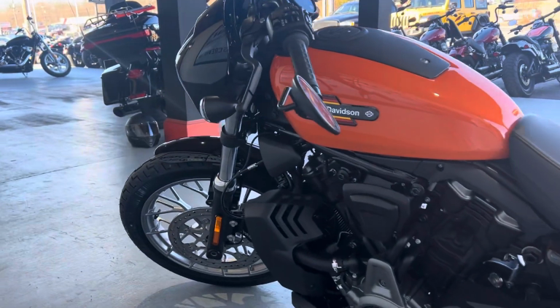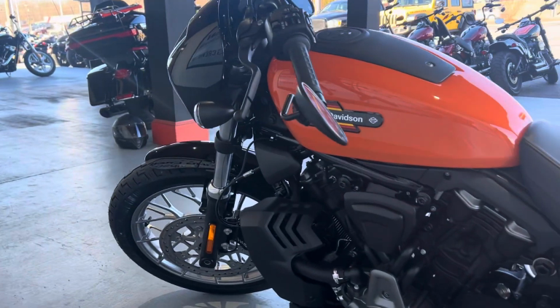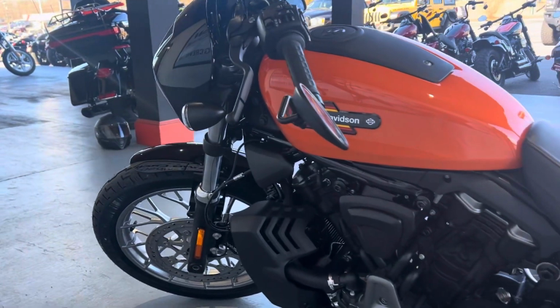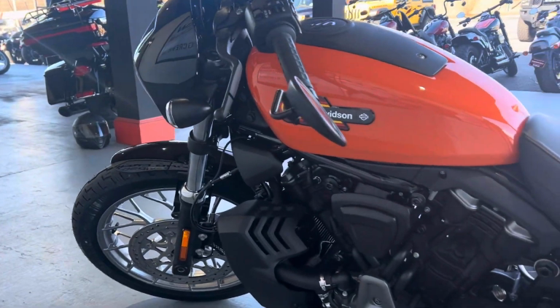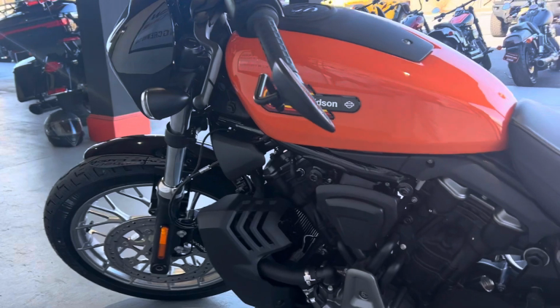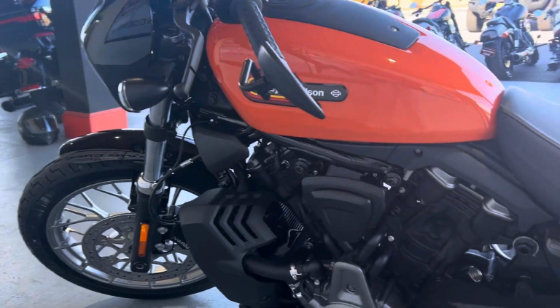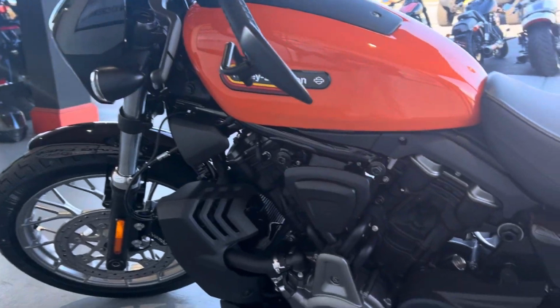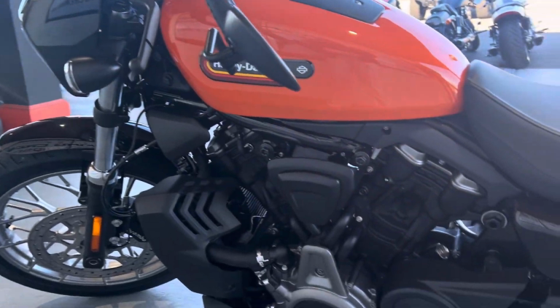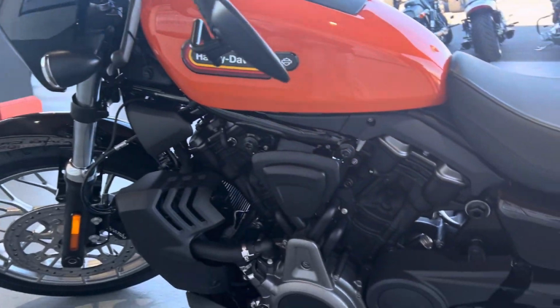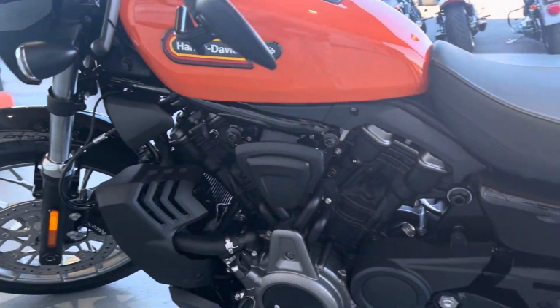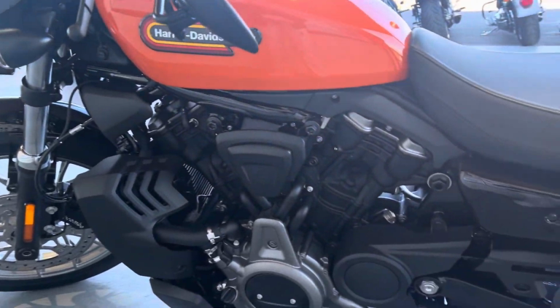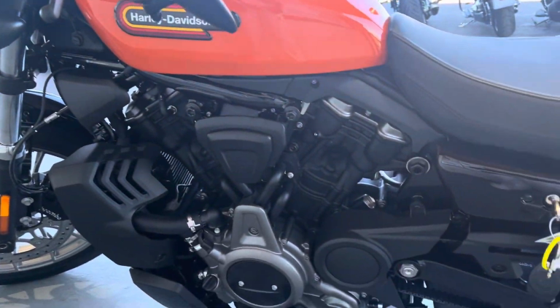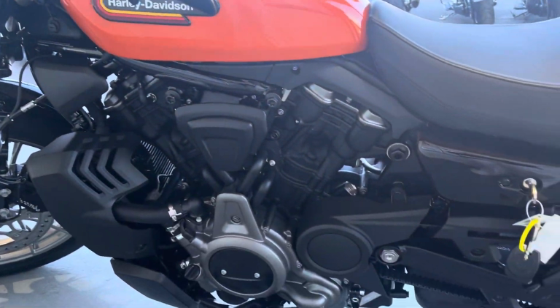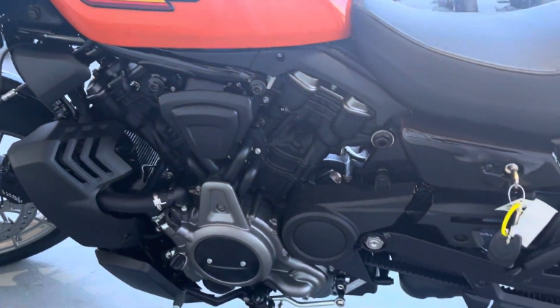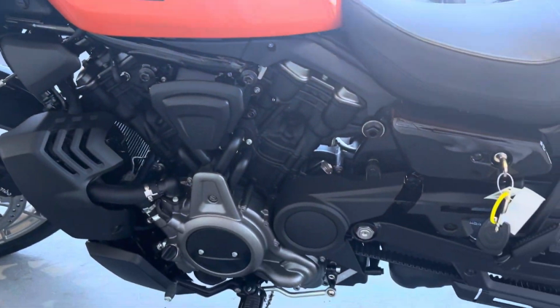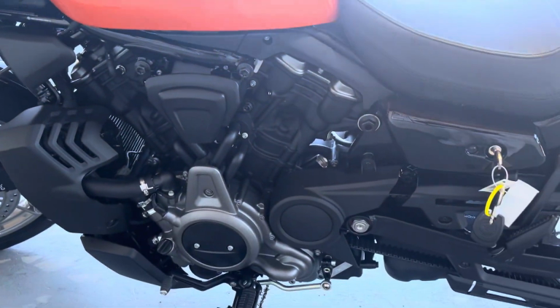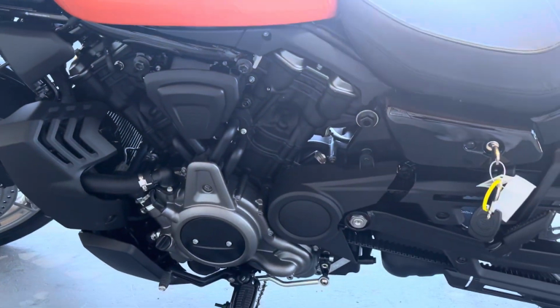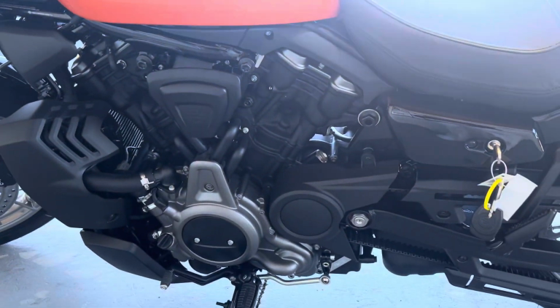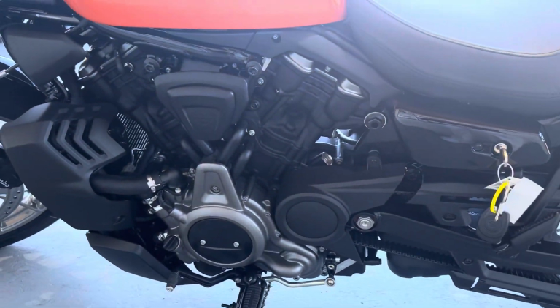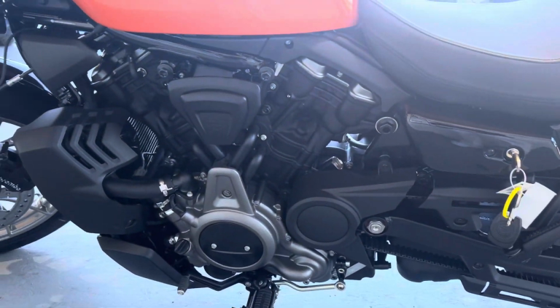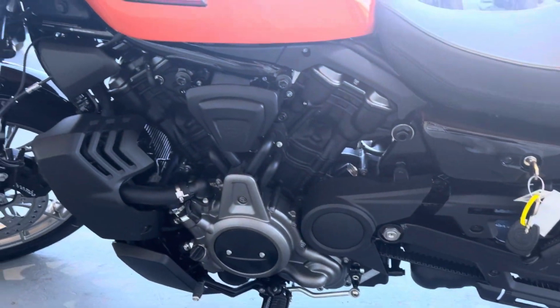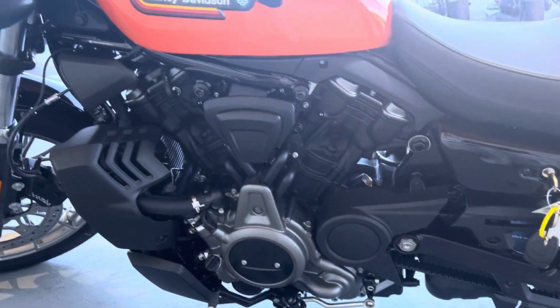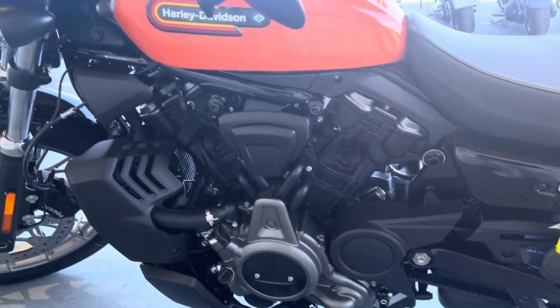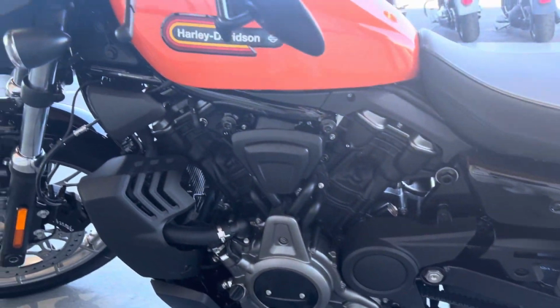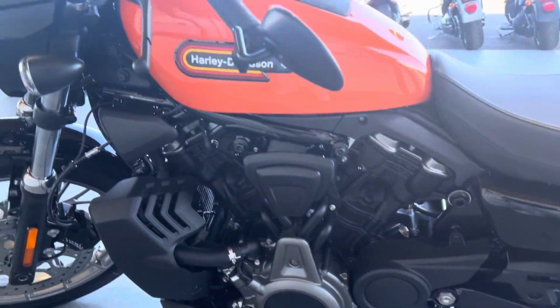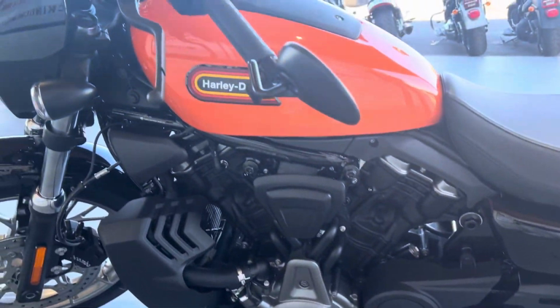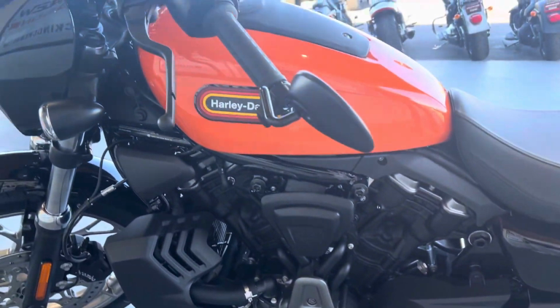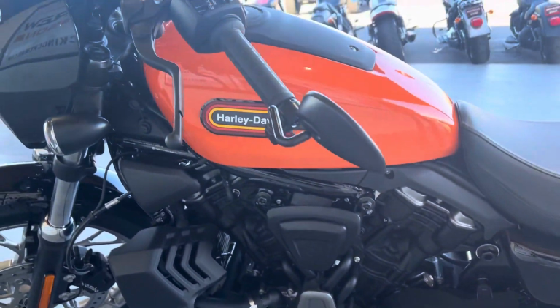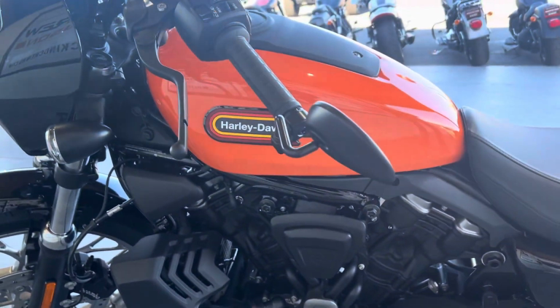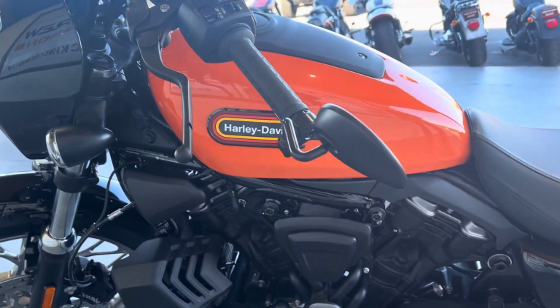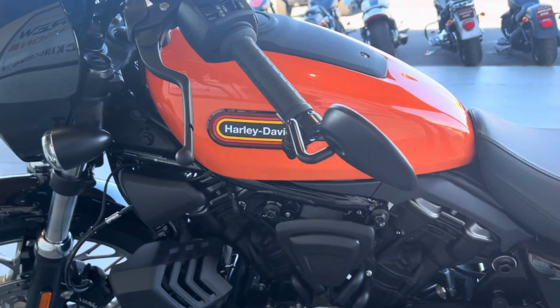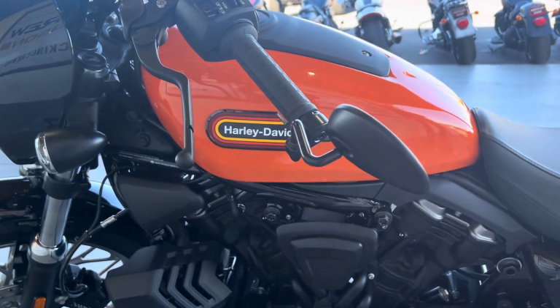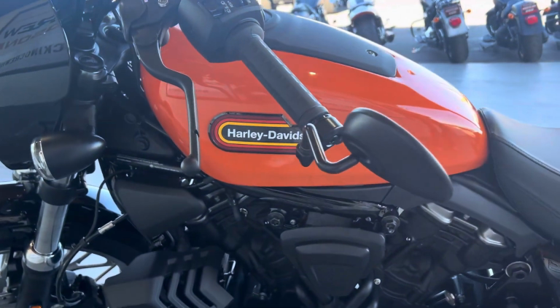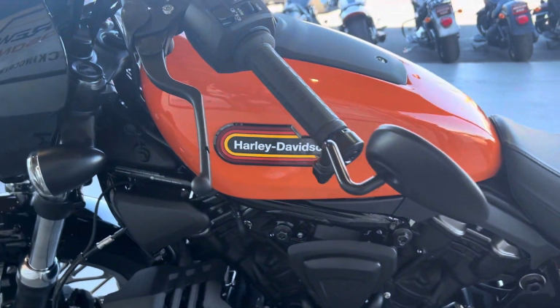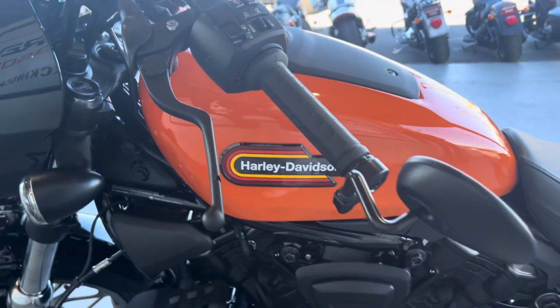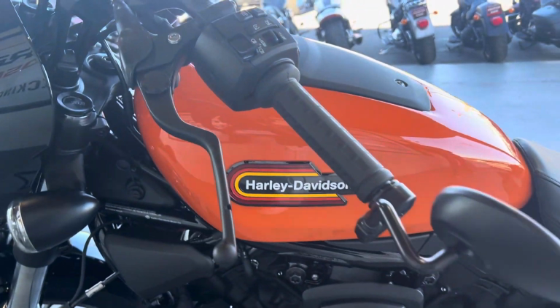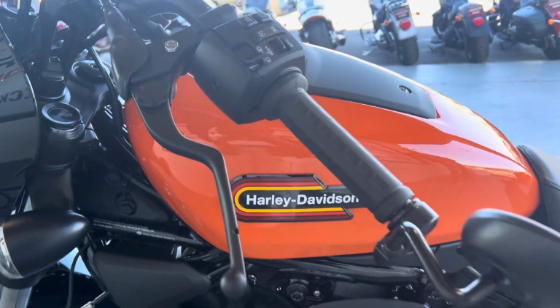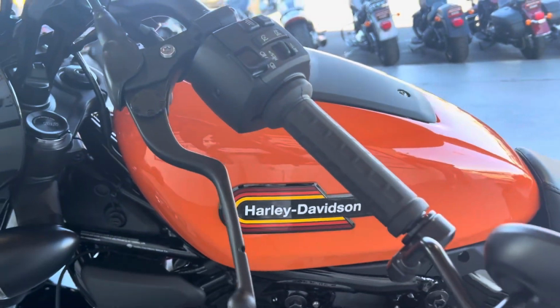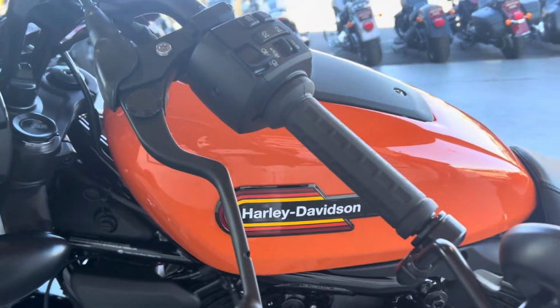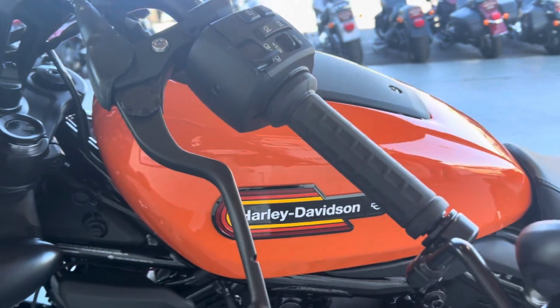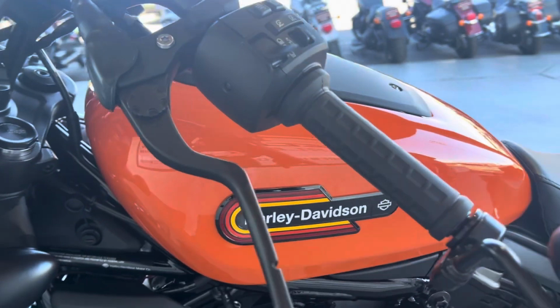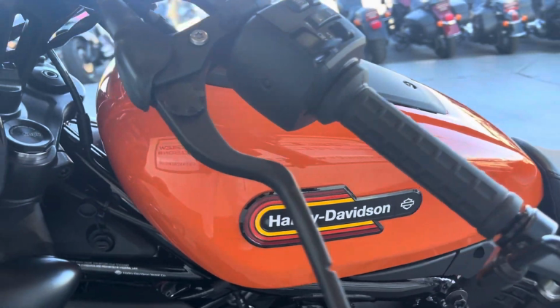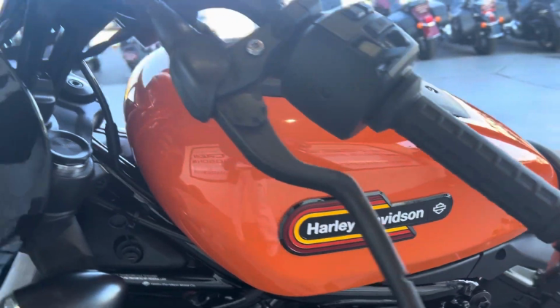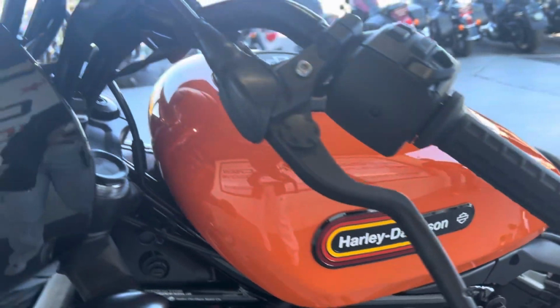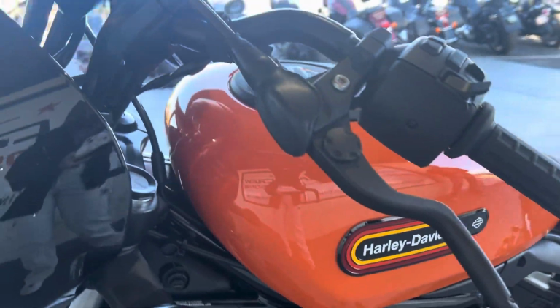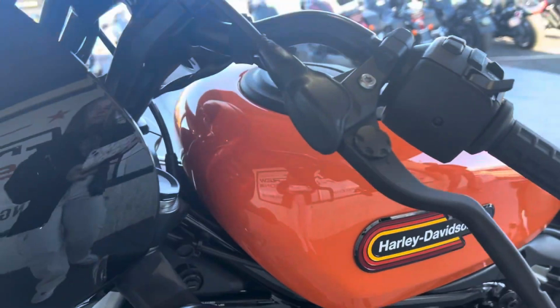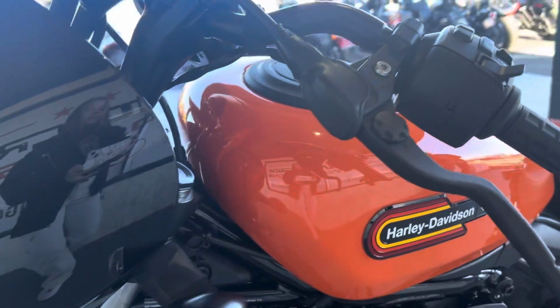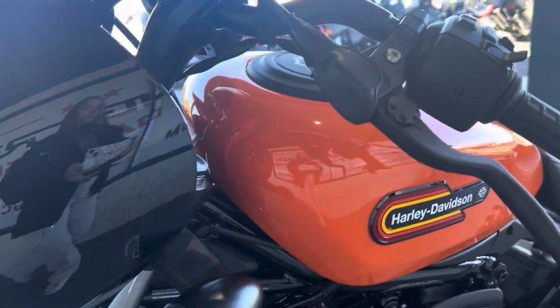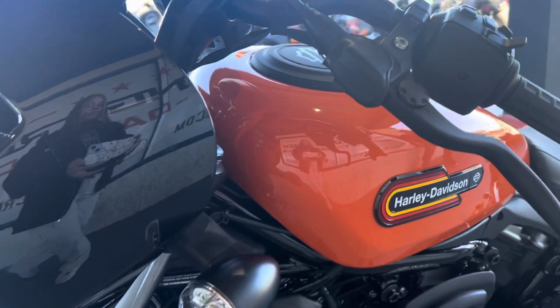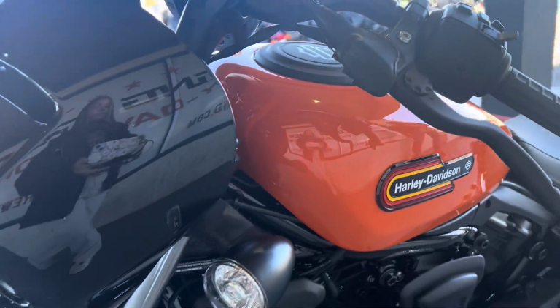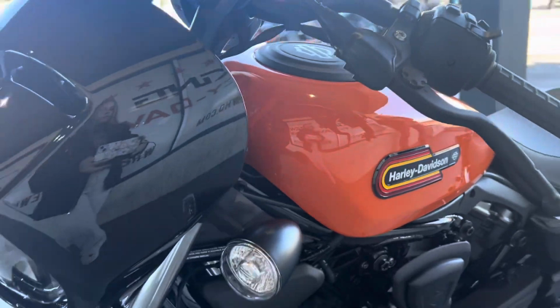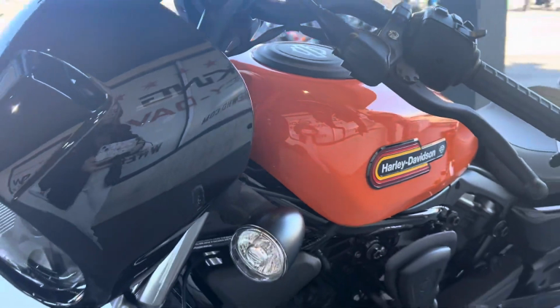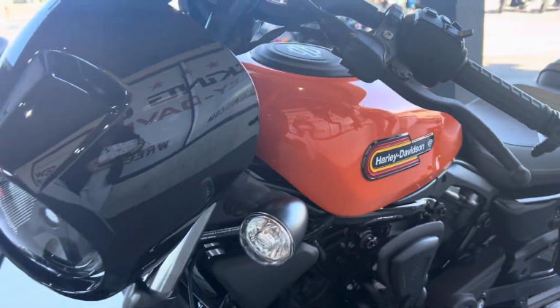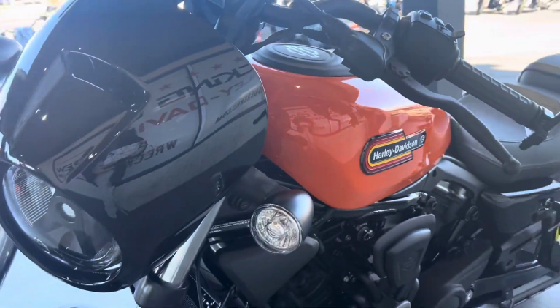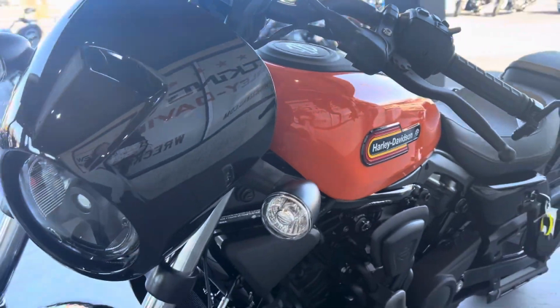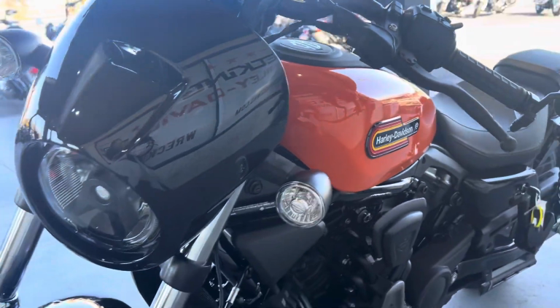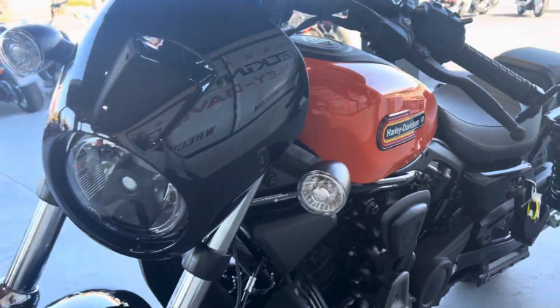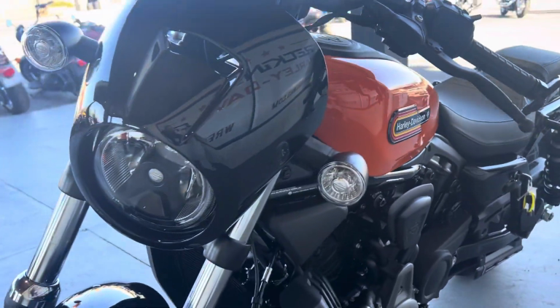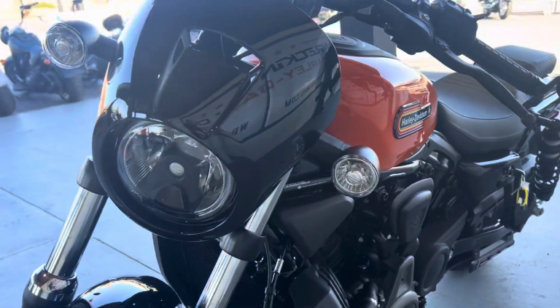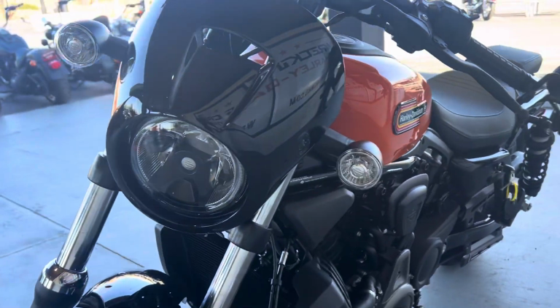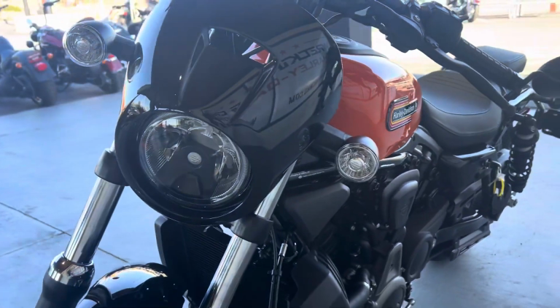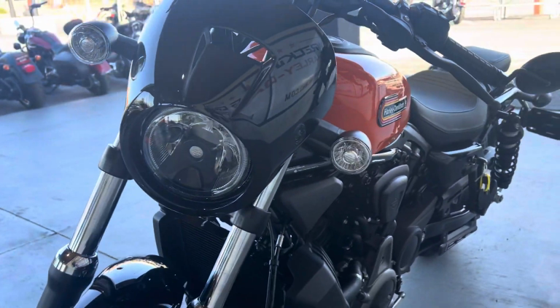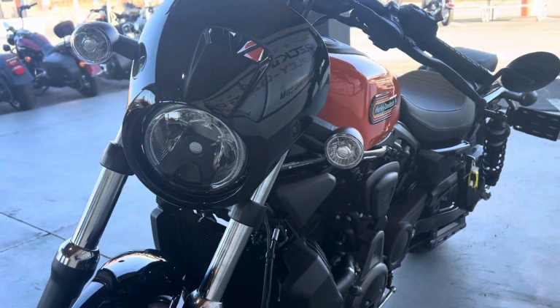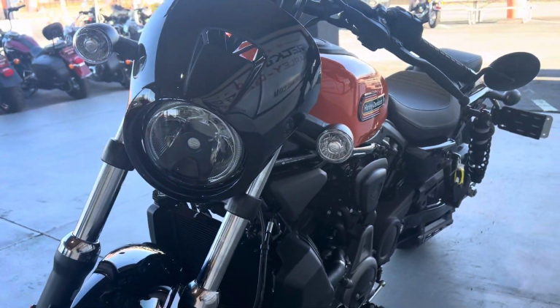Now I do want you guys to come over, check this bike out at Wrecking Crew Harley-Davidson, and make sure you get this bike before it's gone.